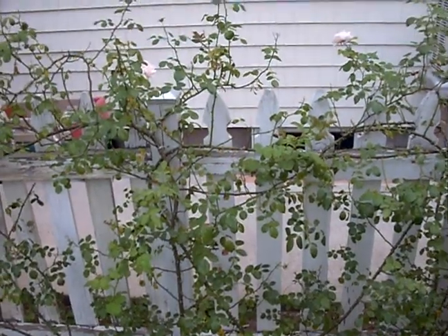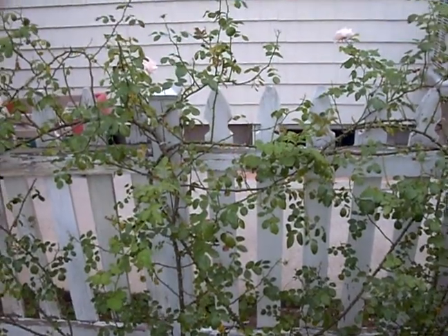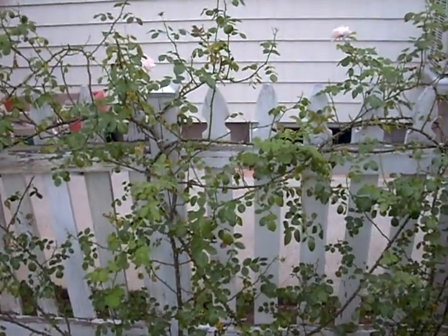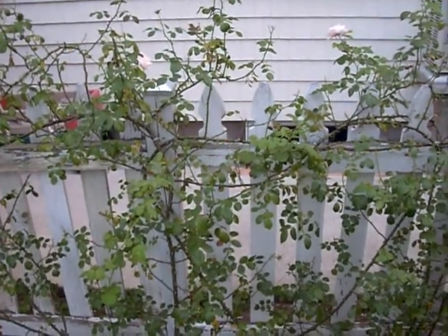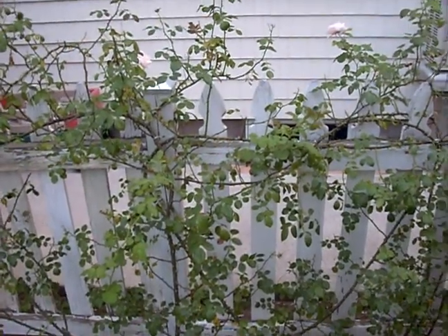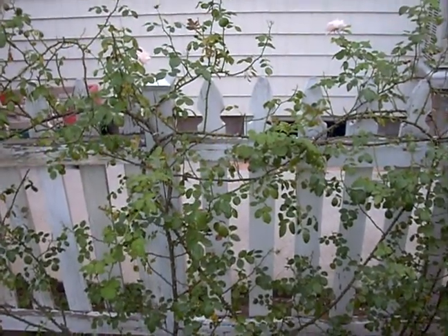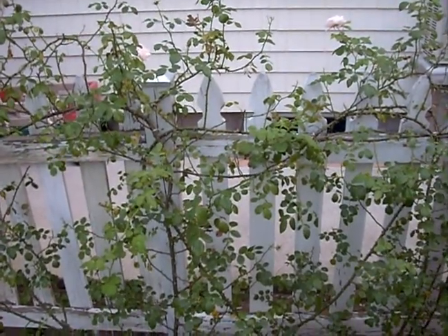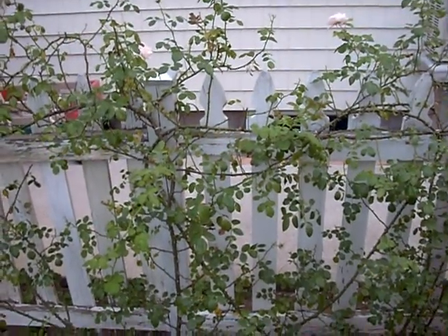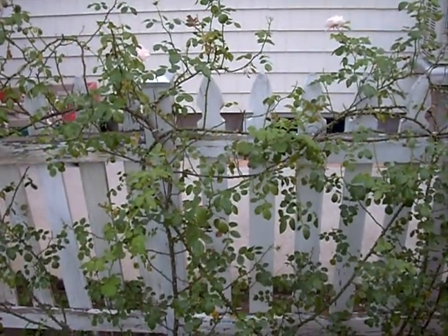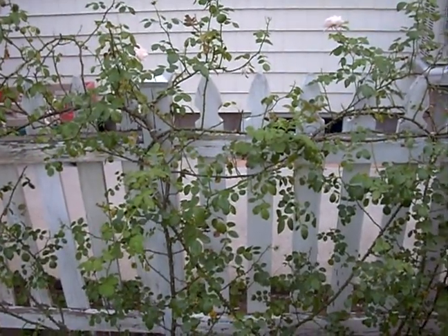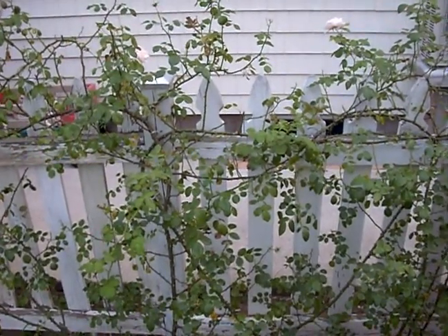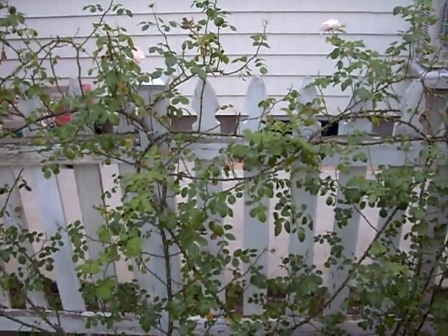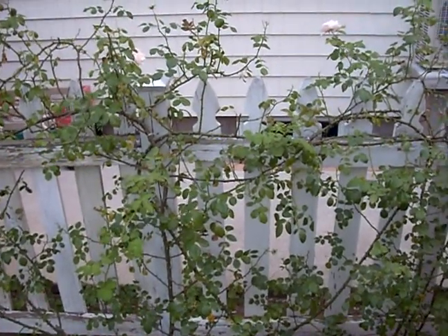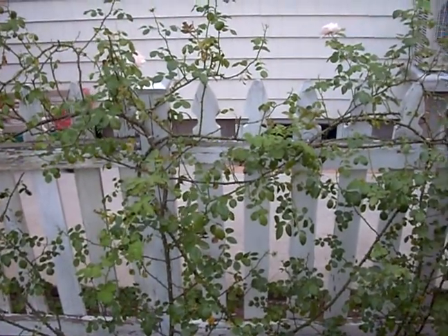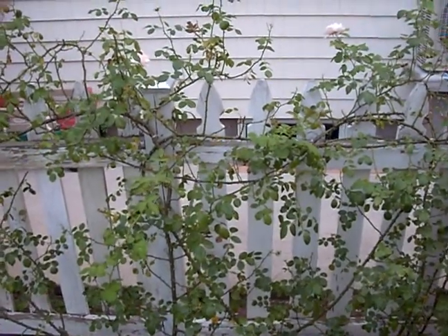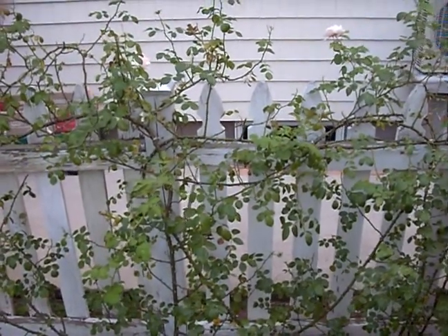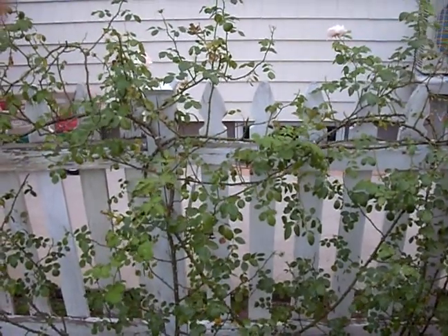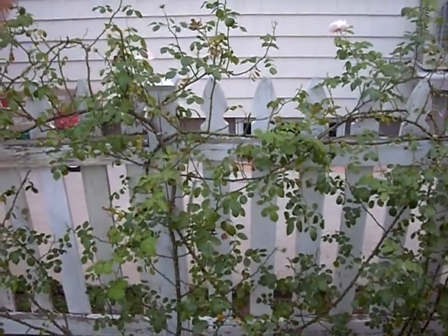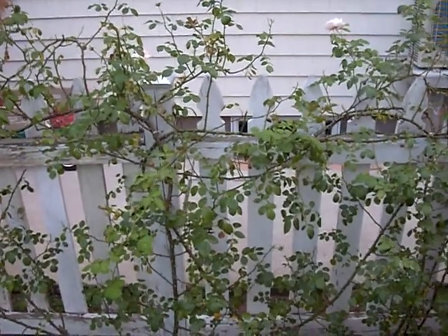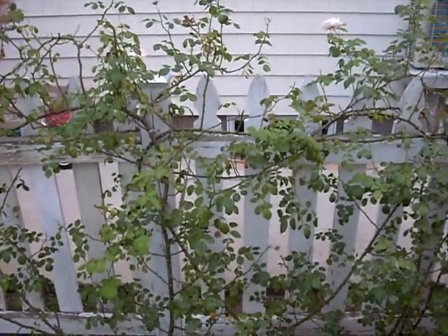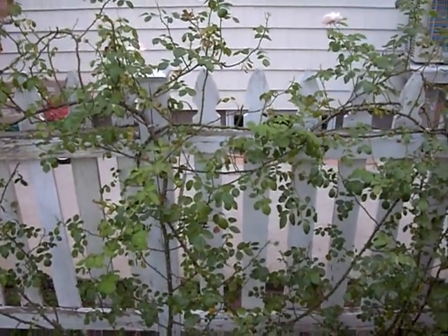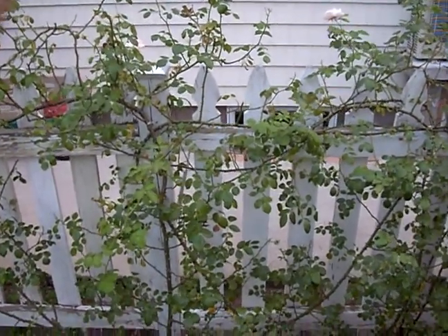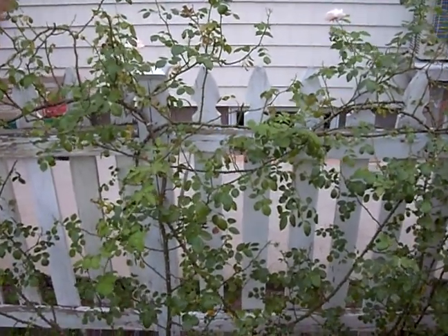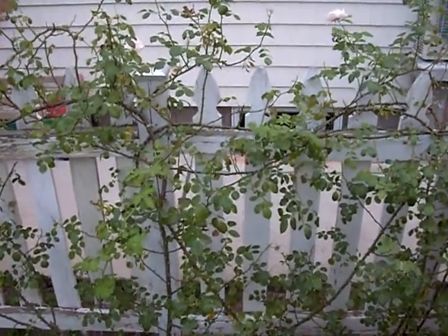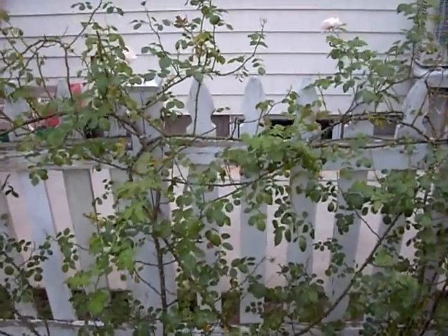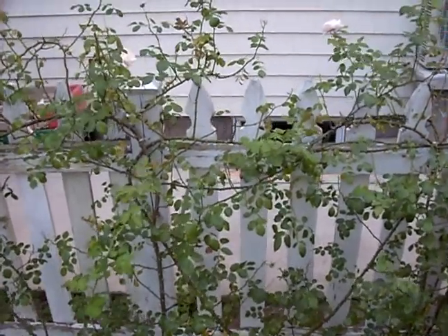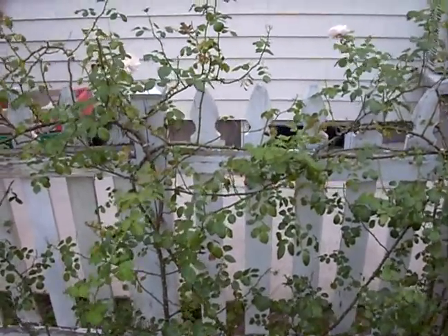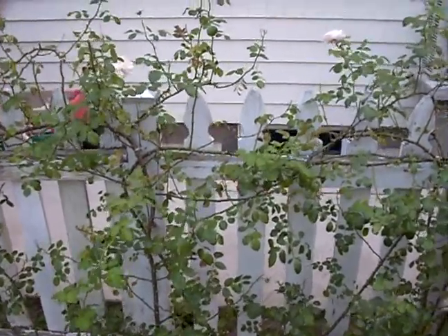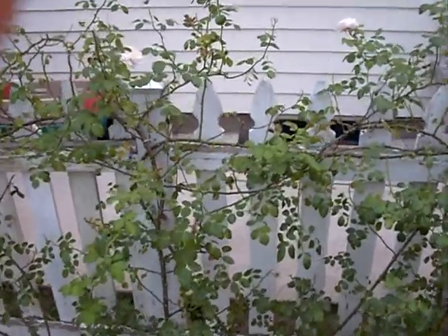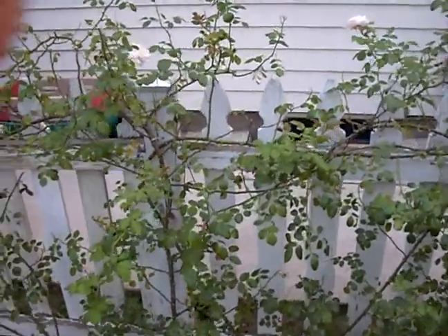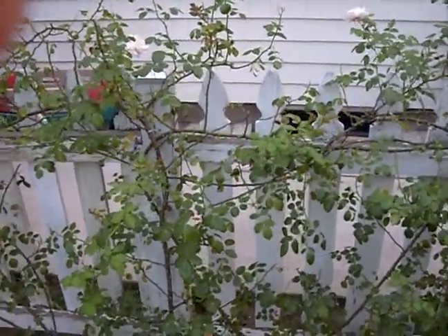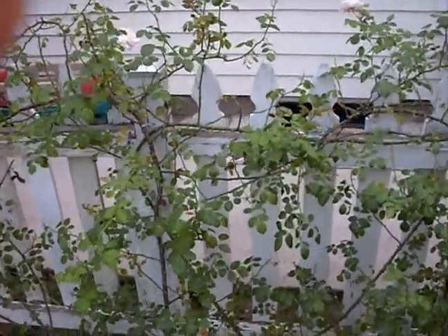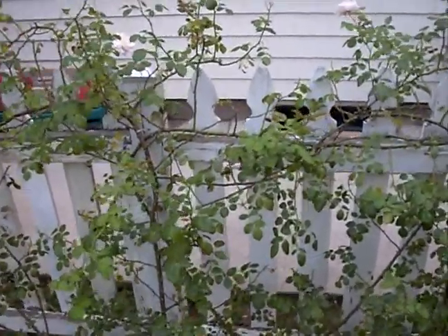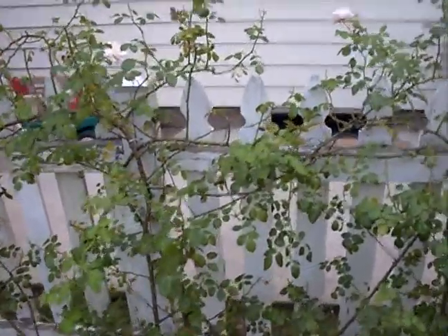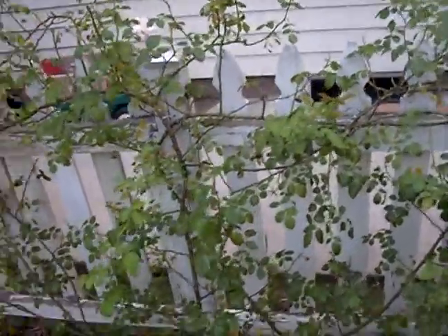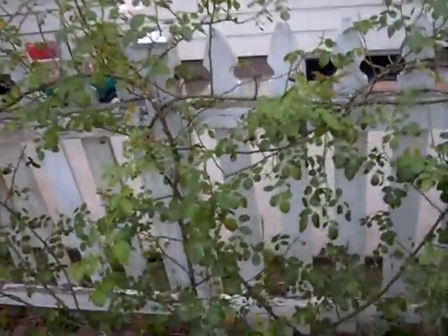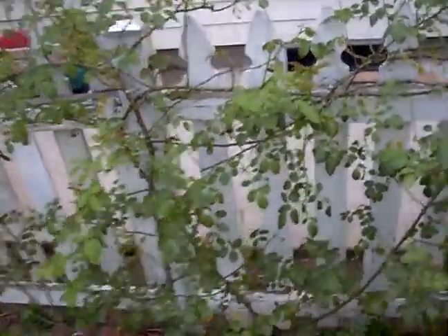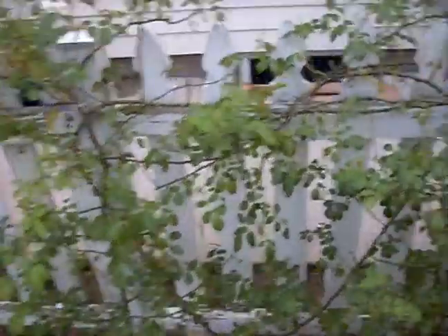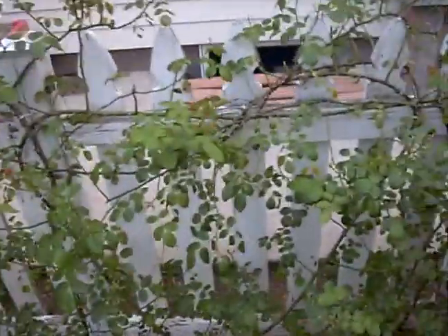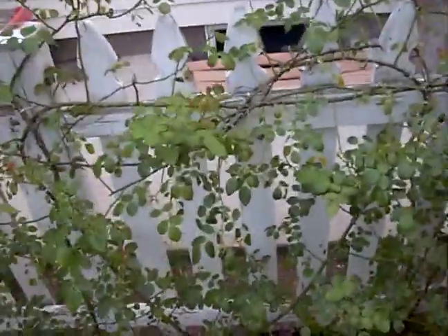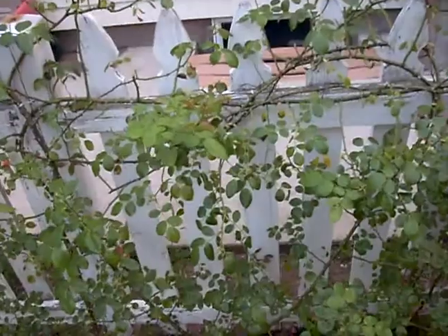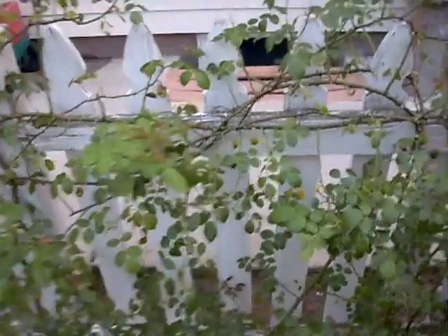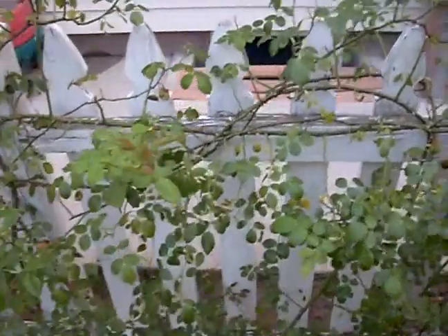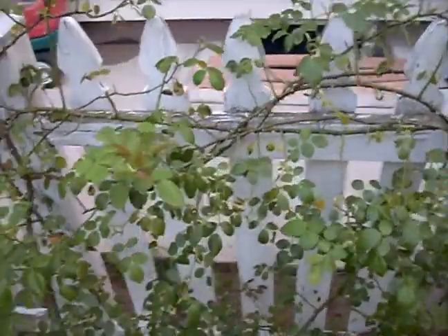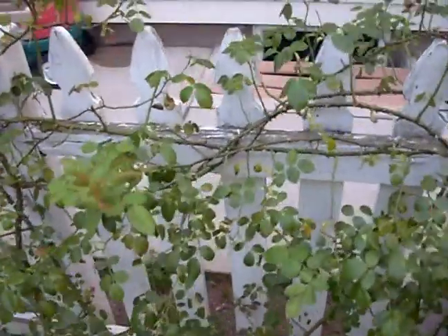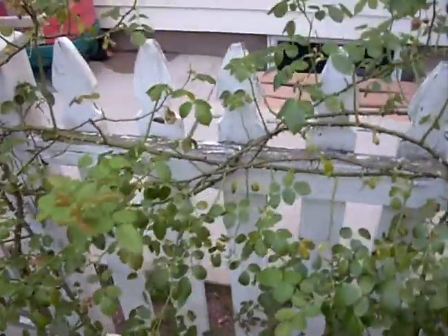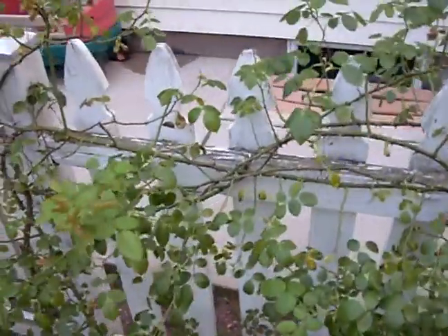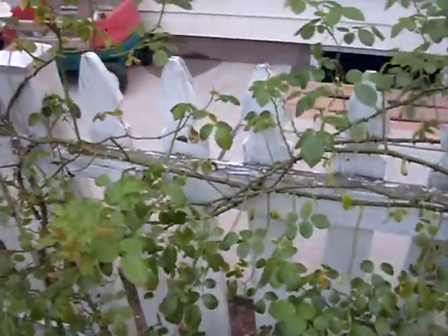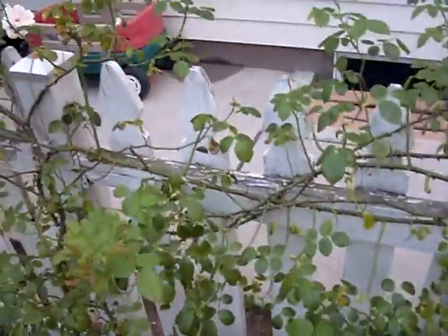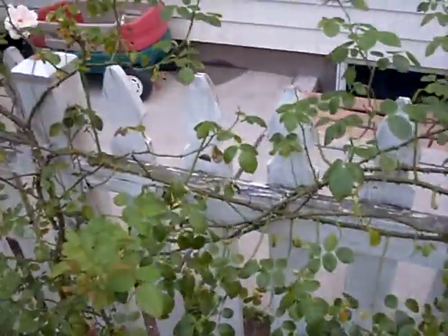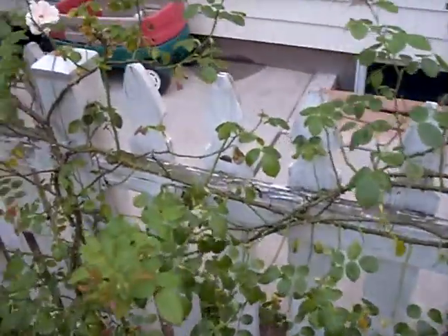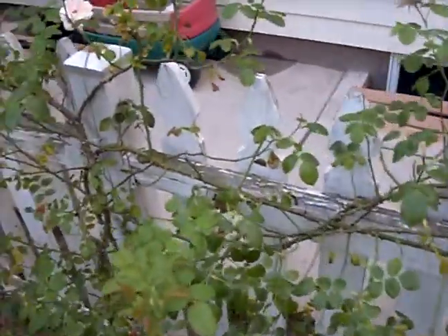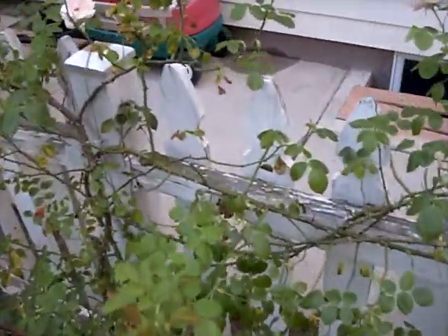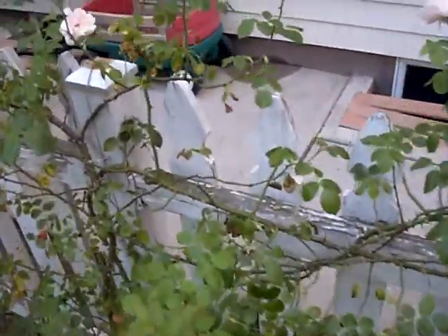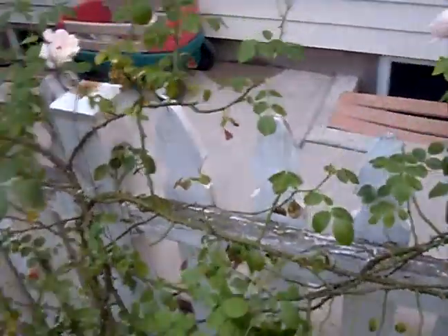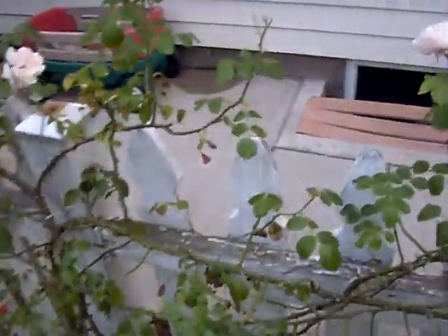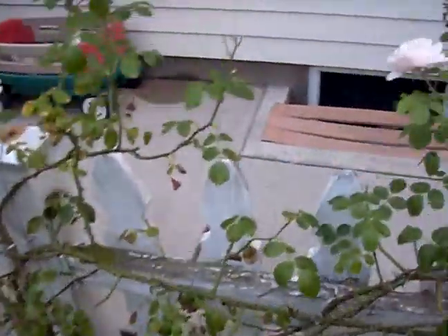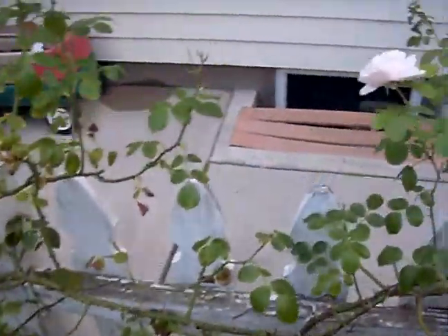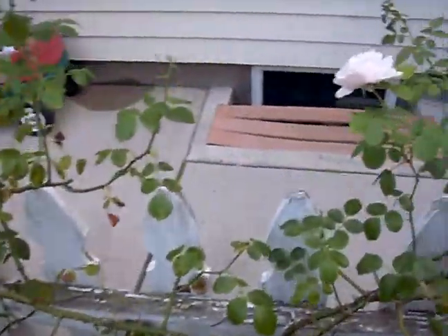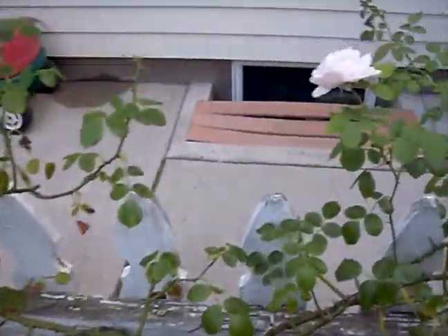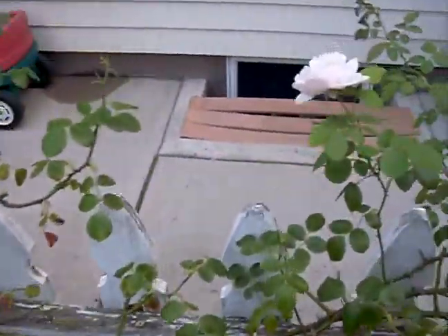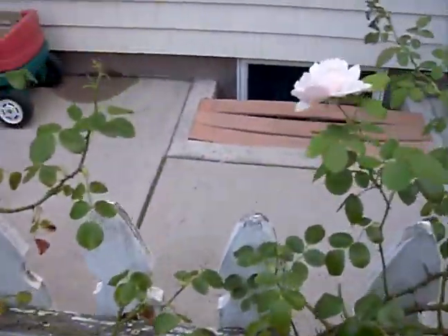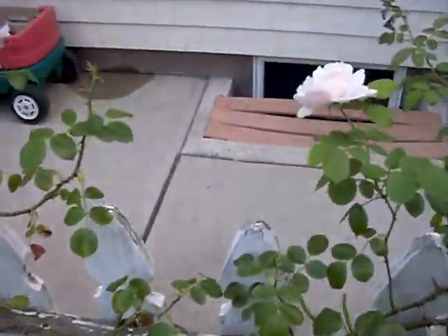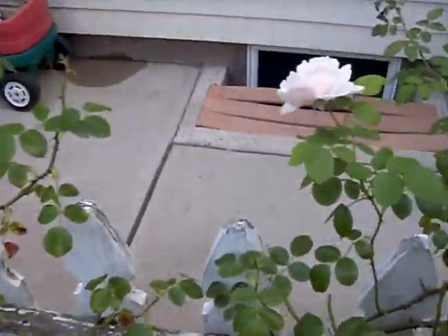Hello, welcome to Gardening 101. I'm Dr. Green Thumb, and today we're going to be talking about roses — more specifically, deadheading.